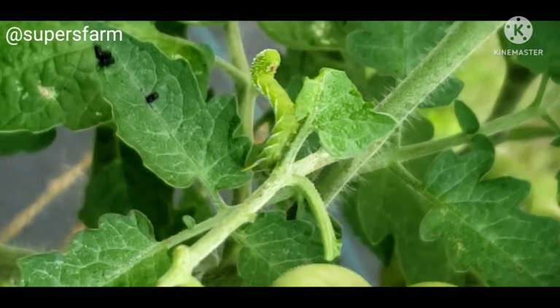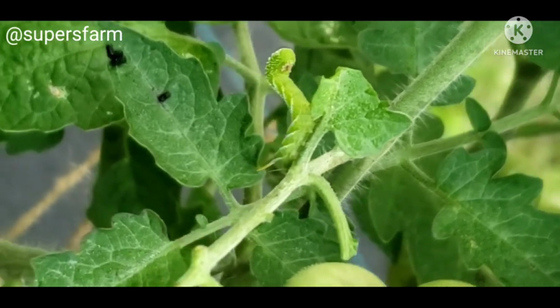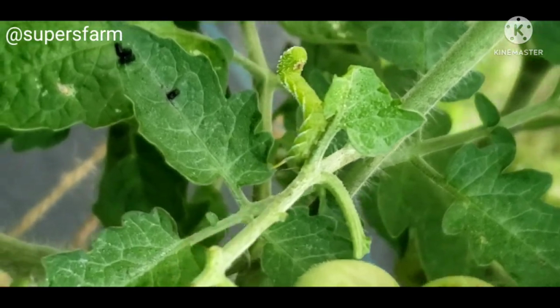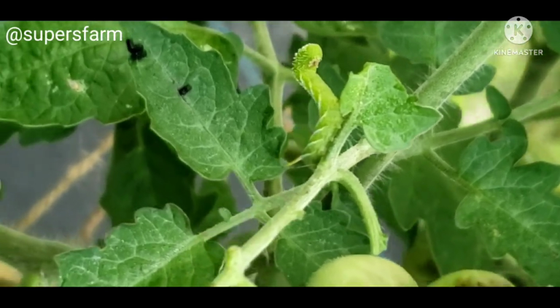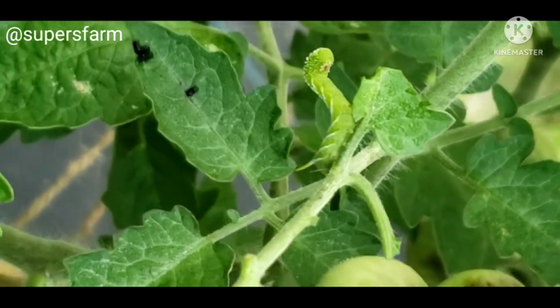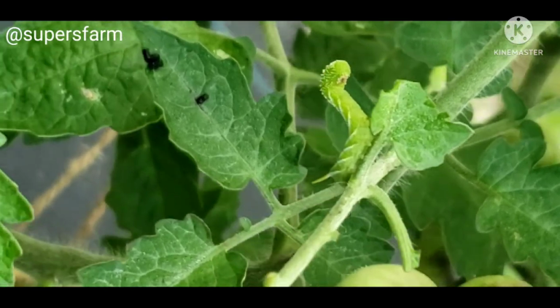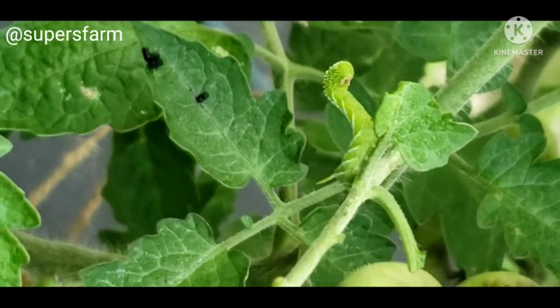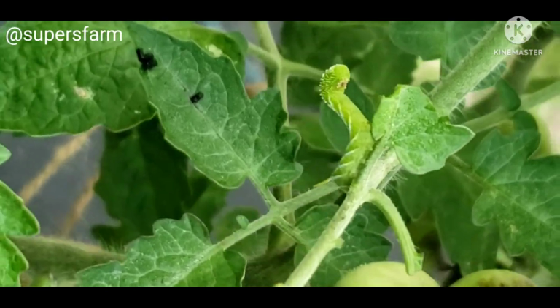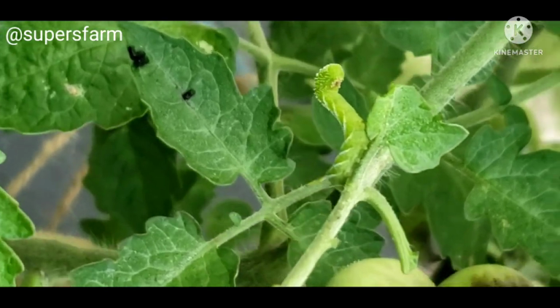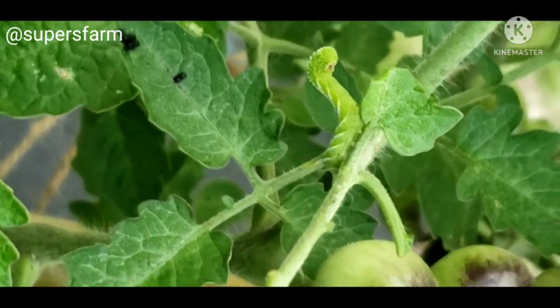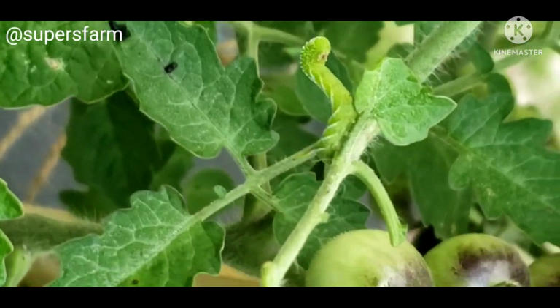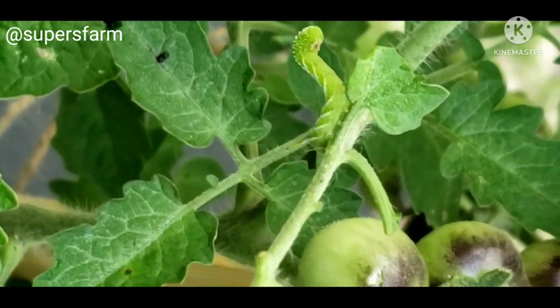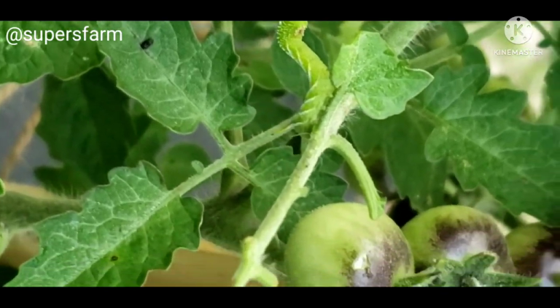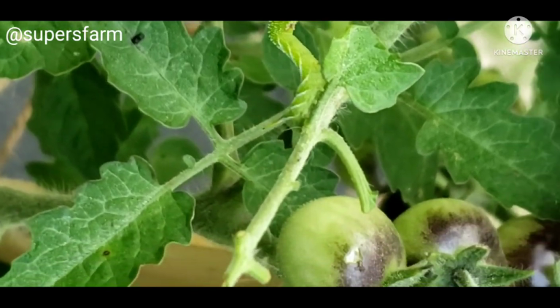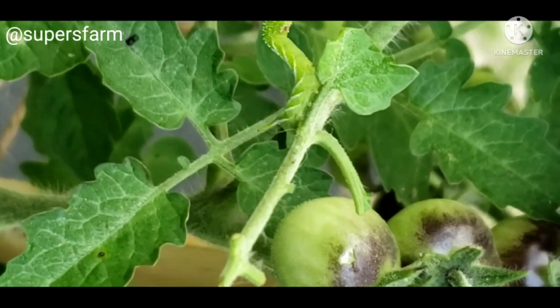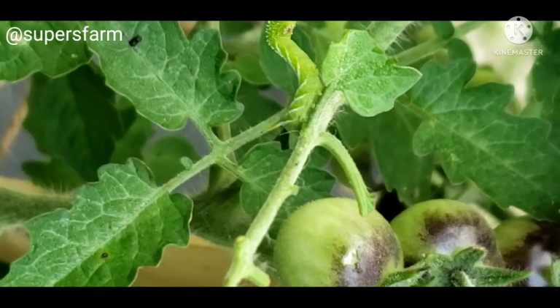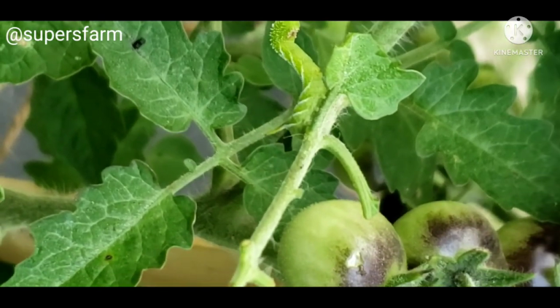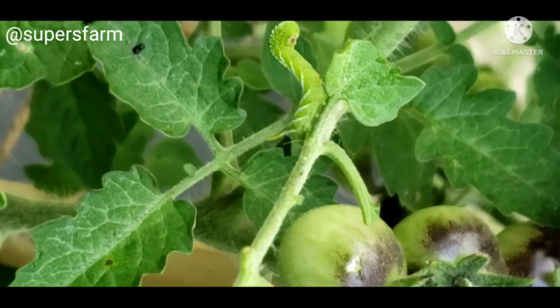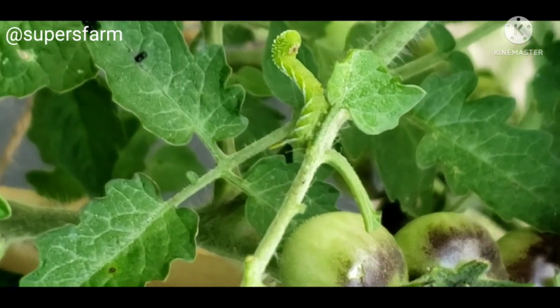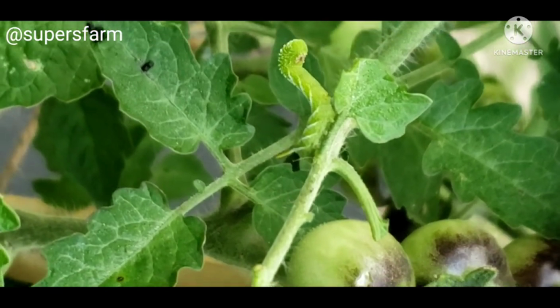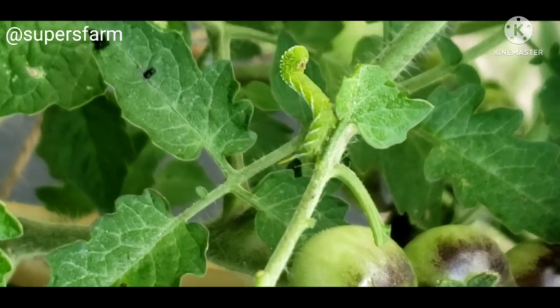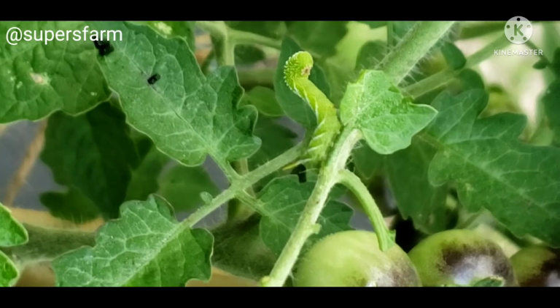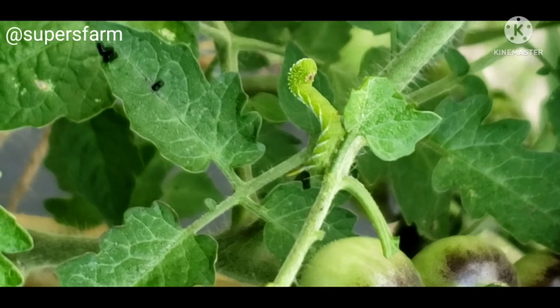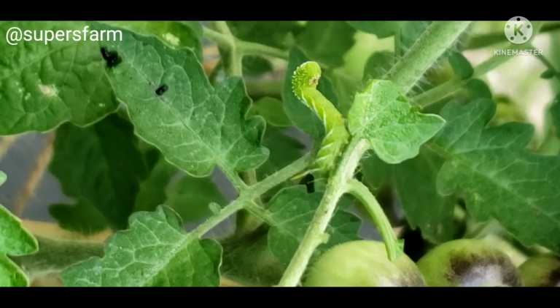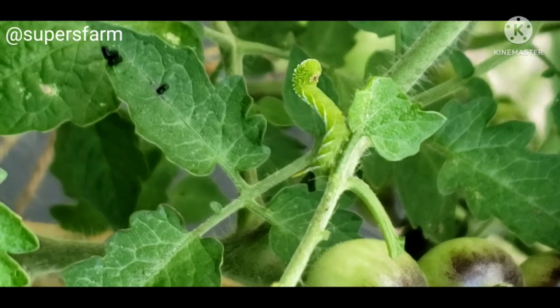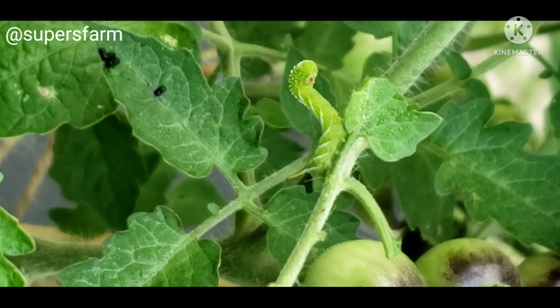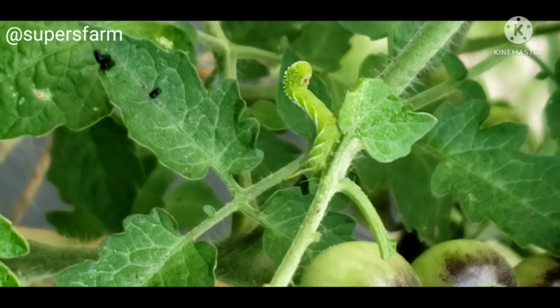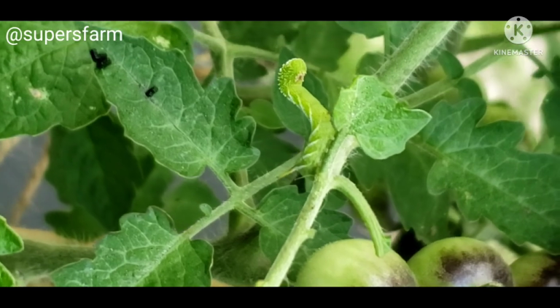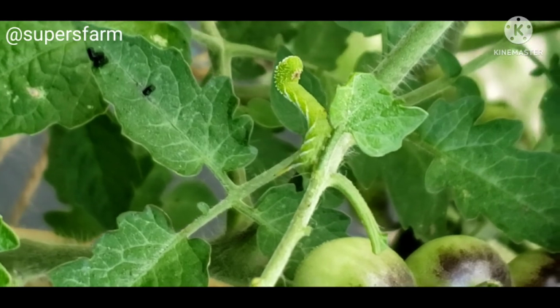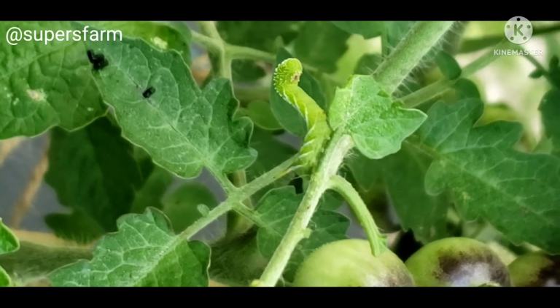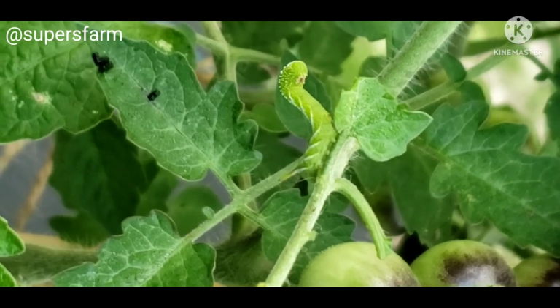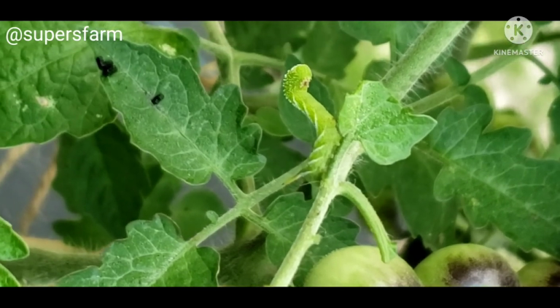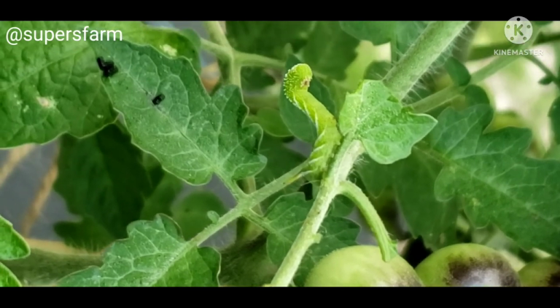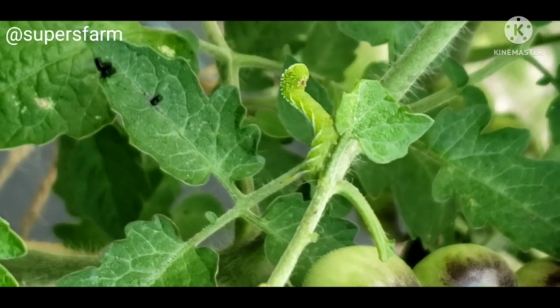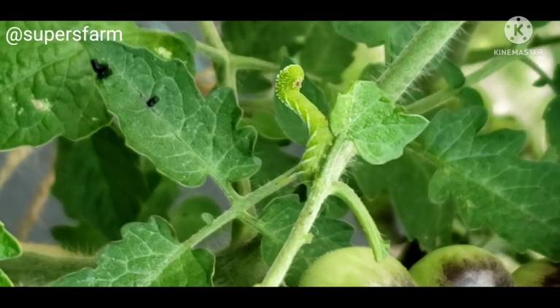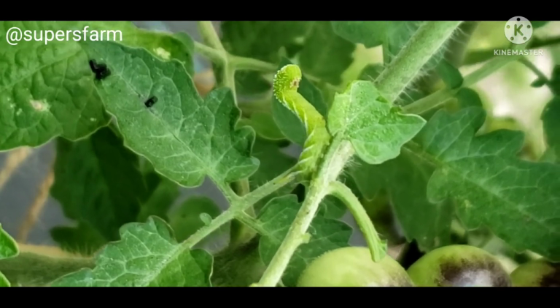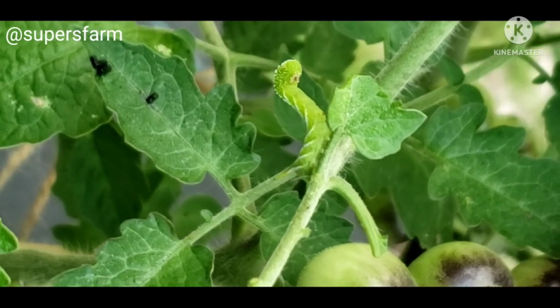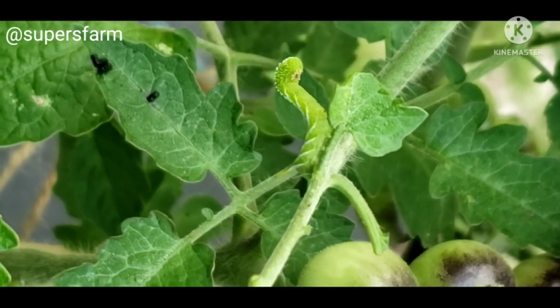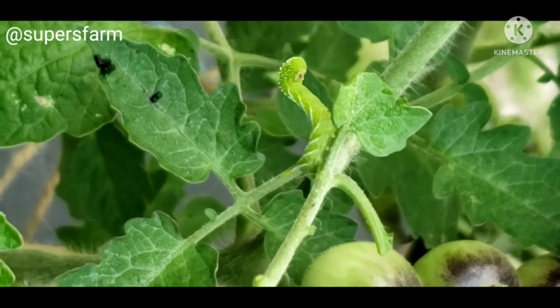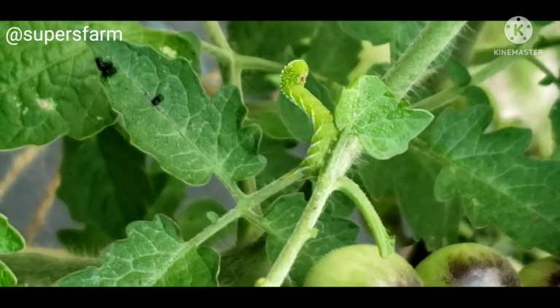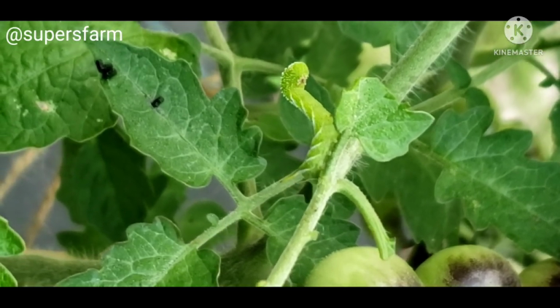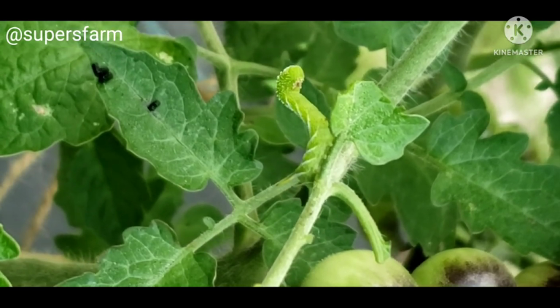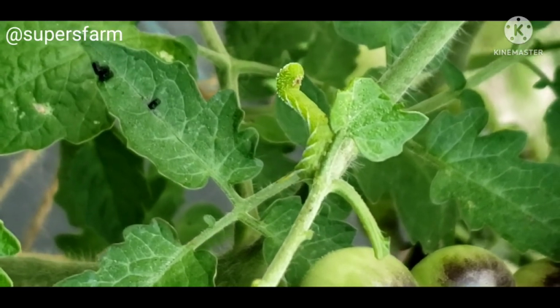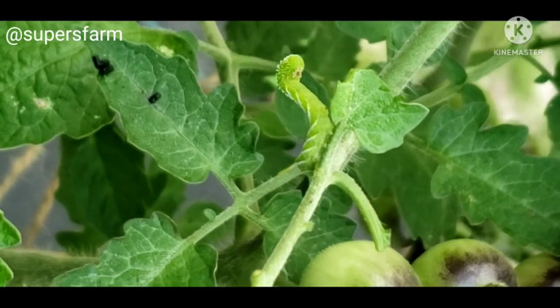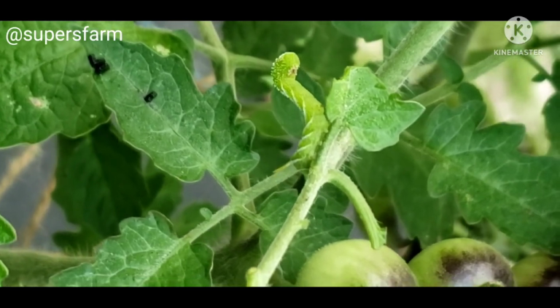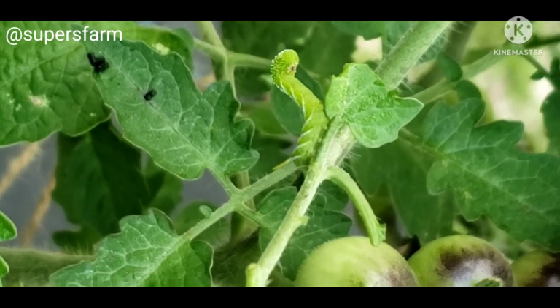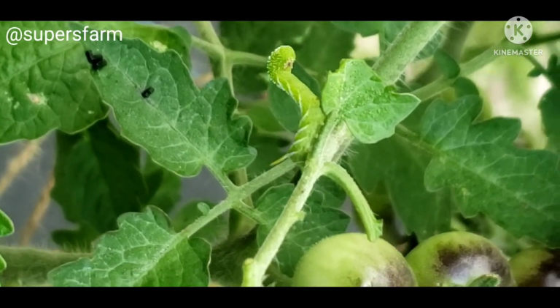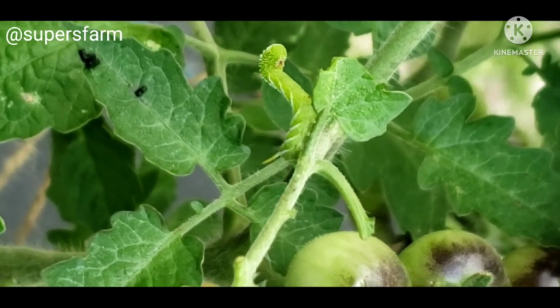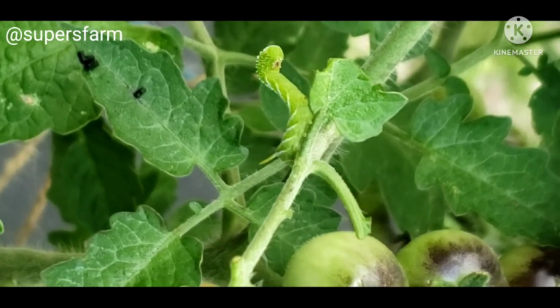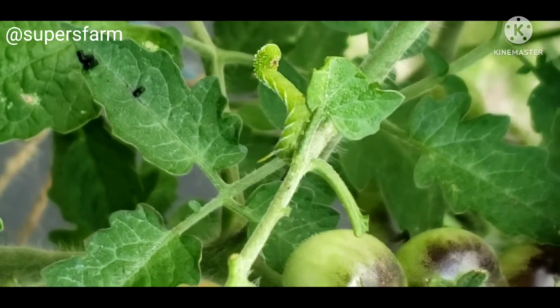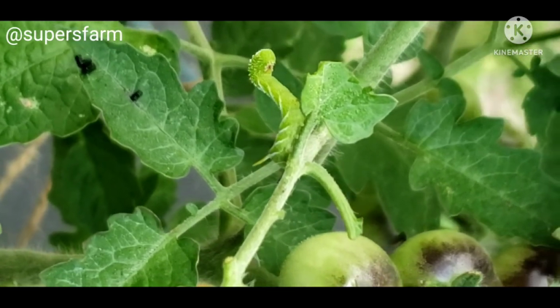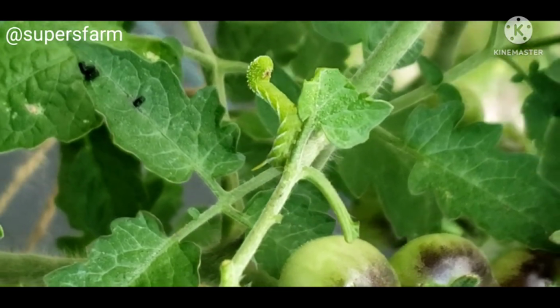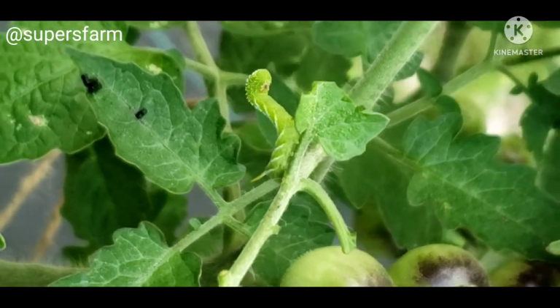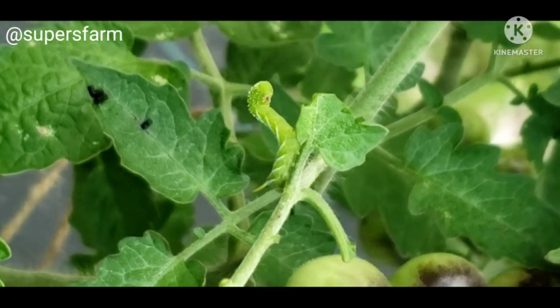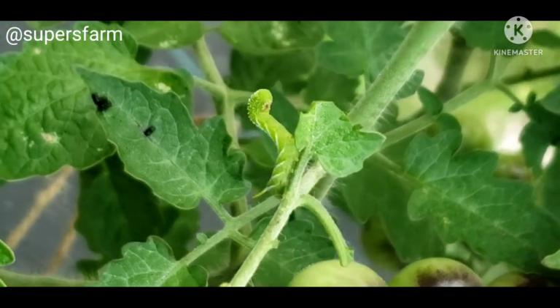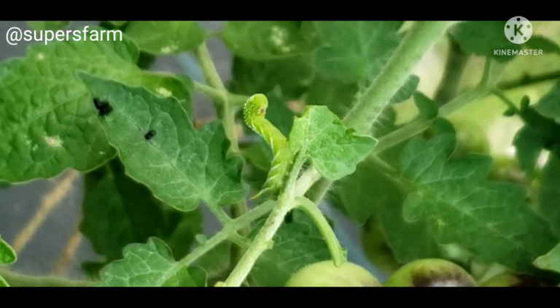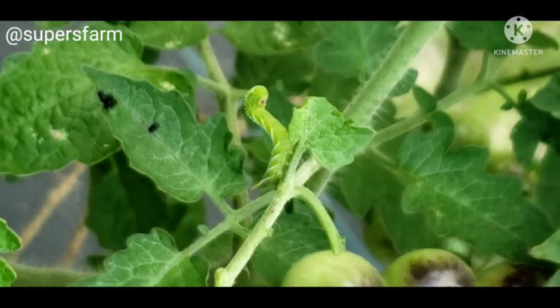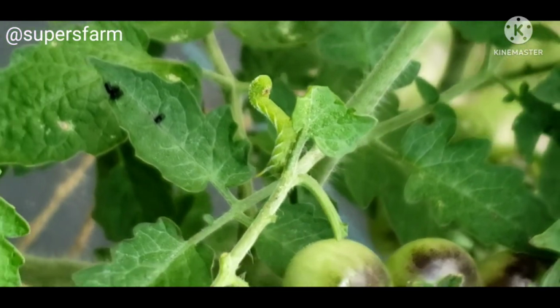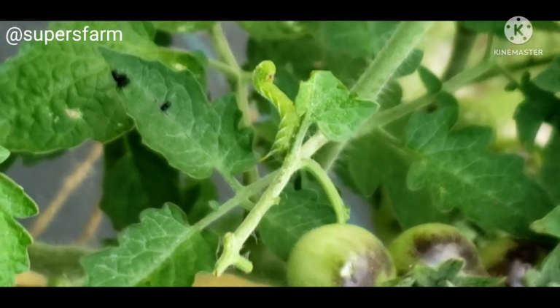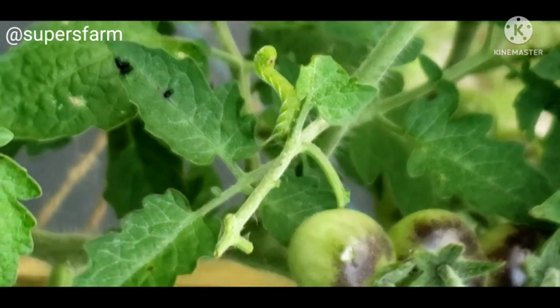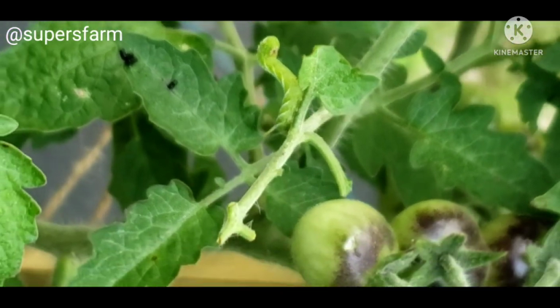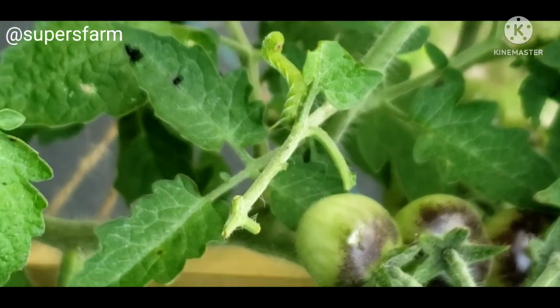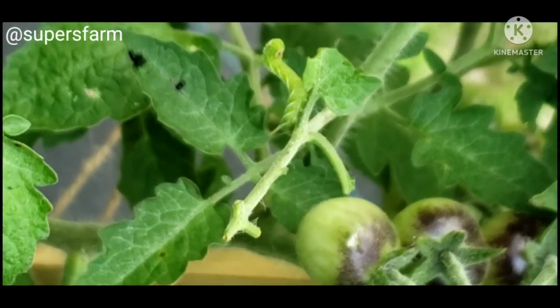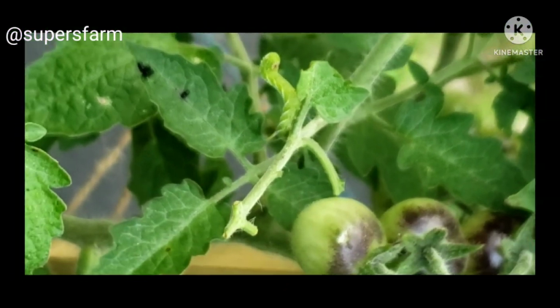That is a tomato hornworm. And if there's one, there's a hundred. So I gotta come out tonight with my black light.